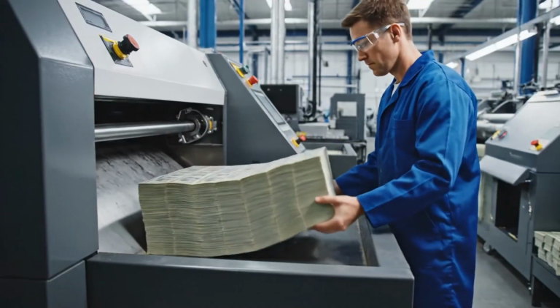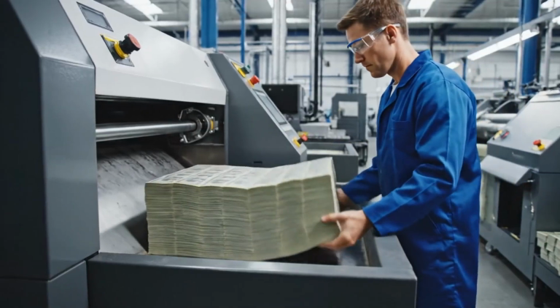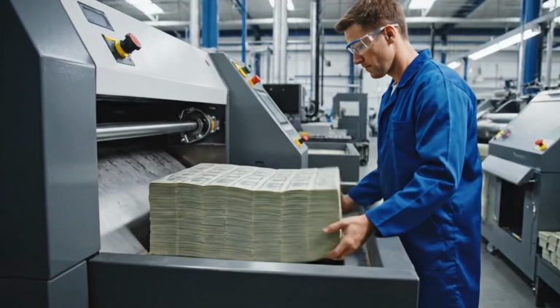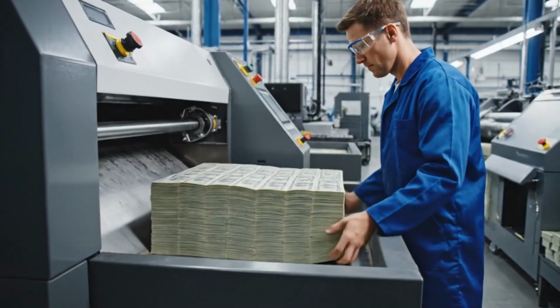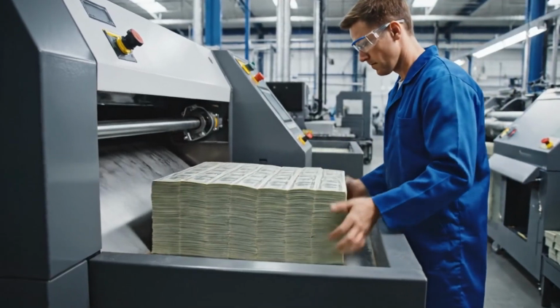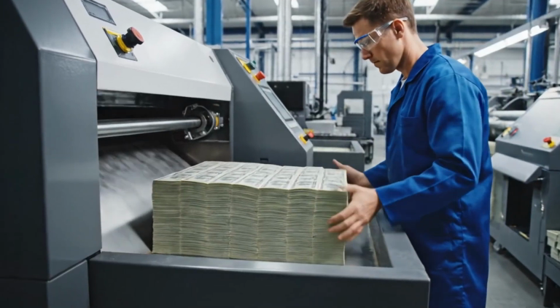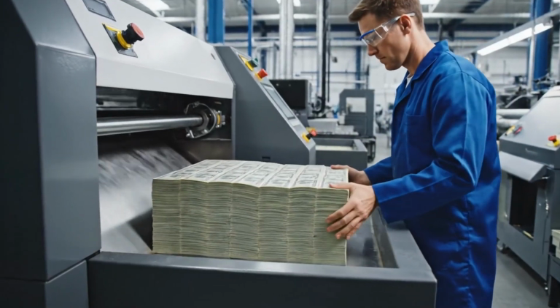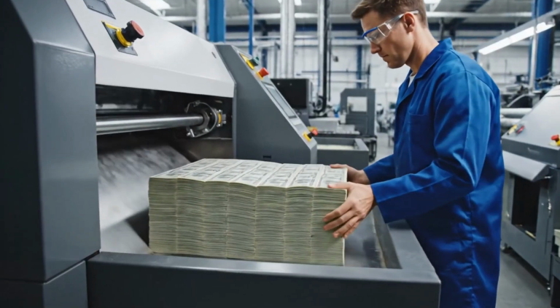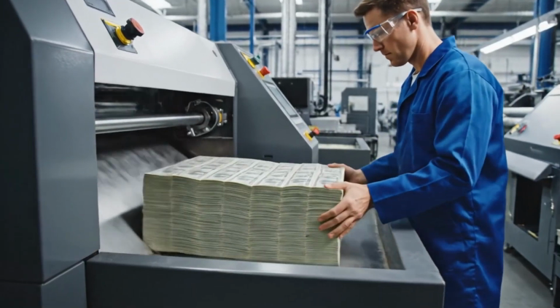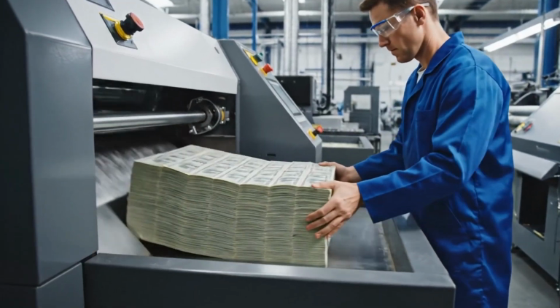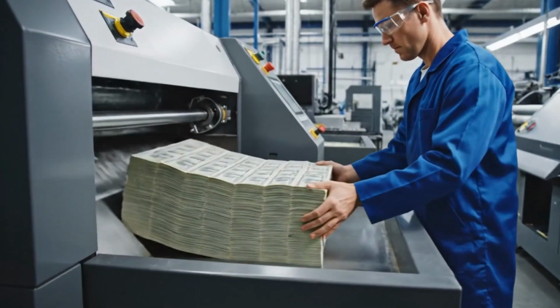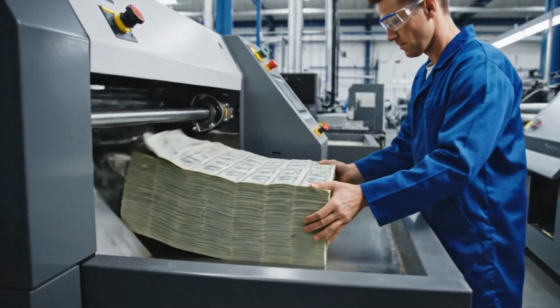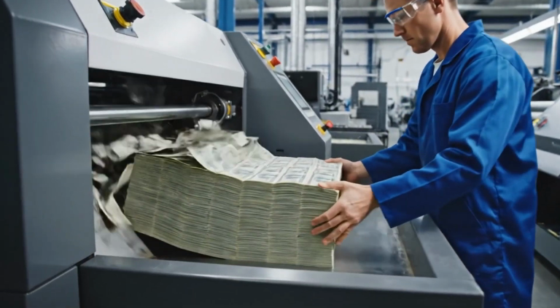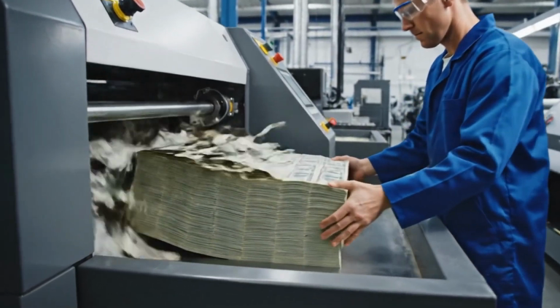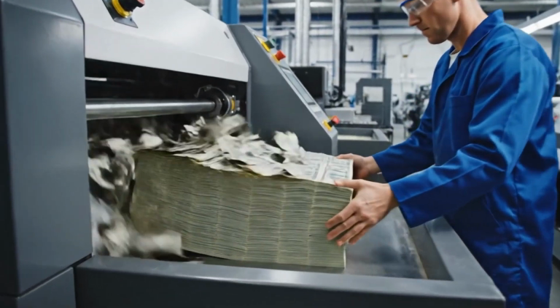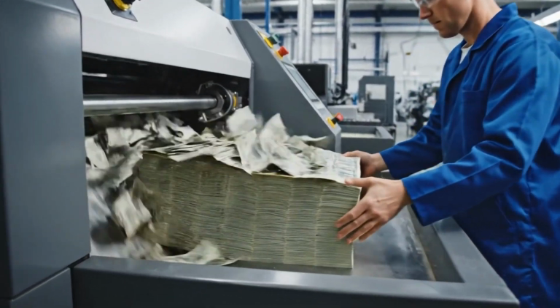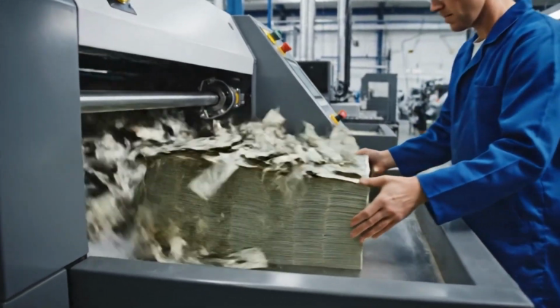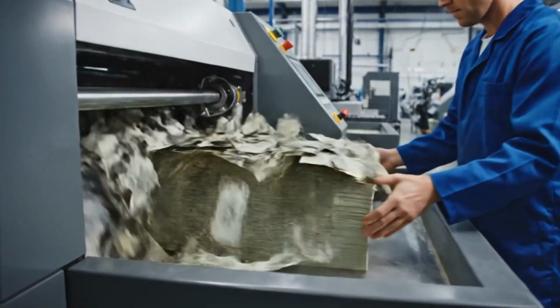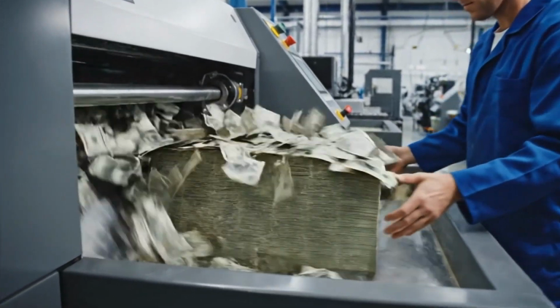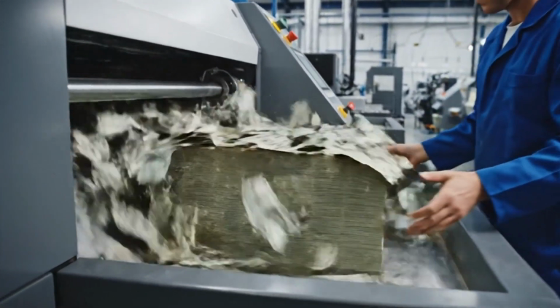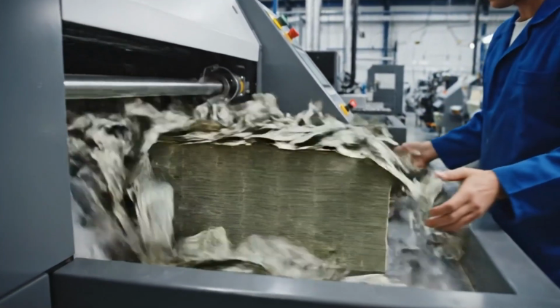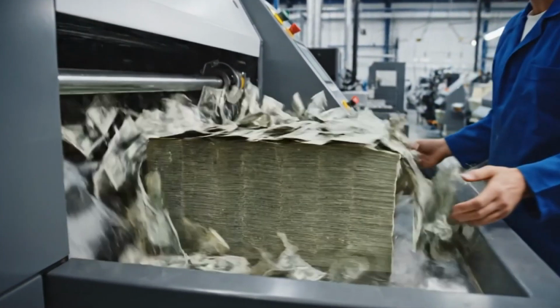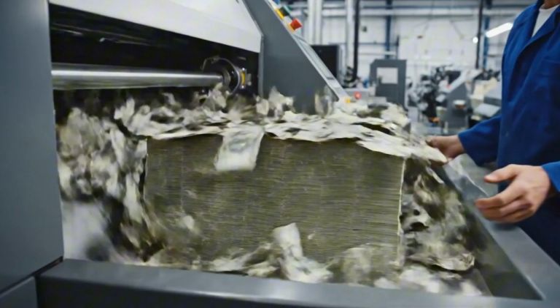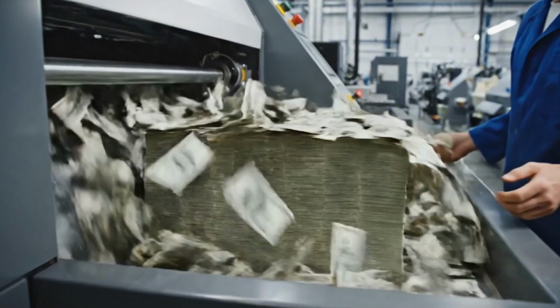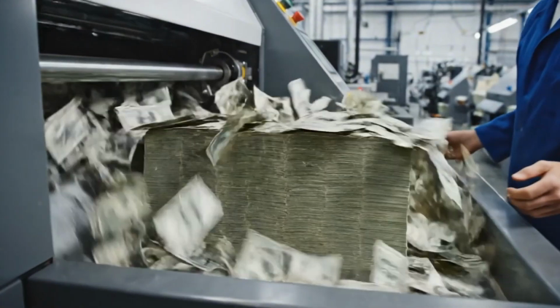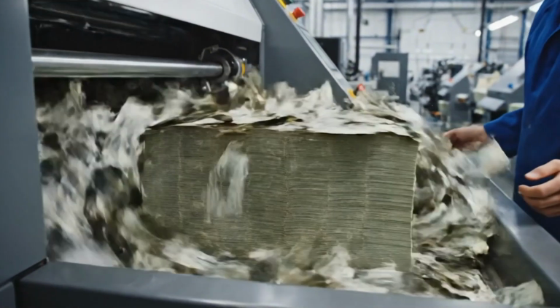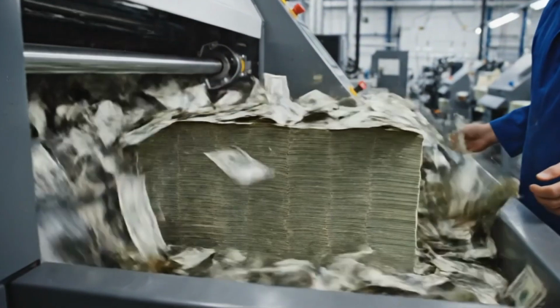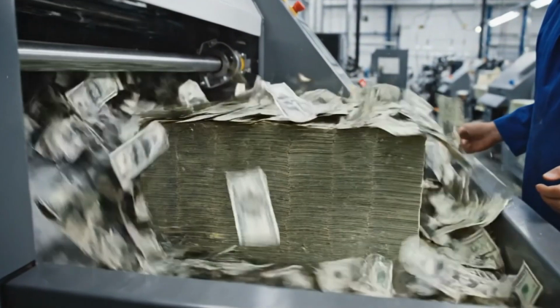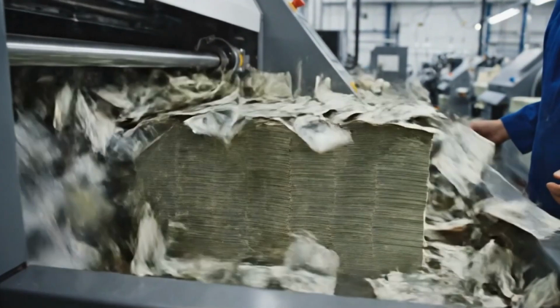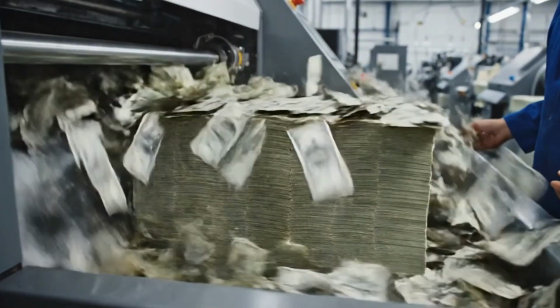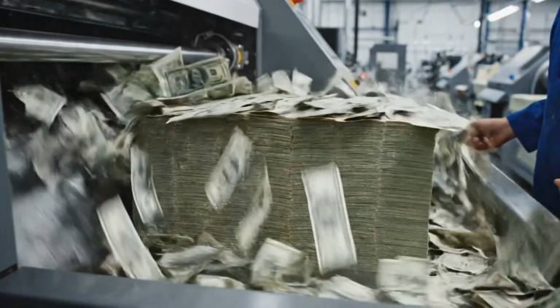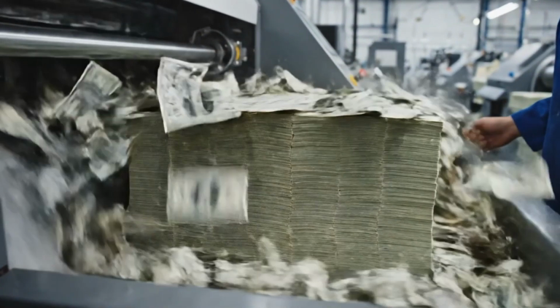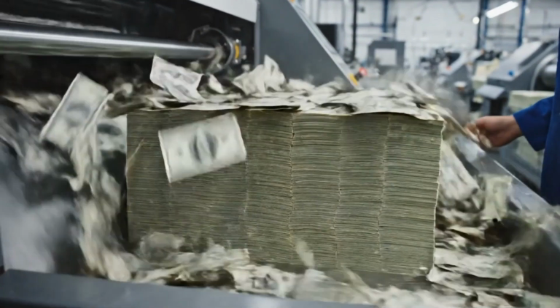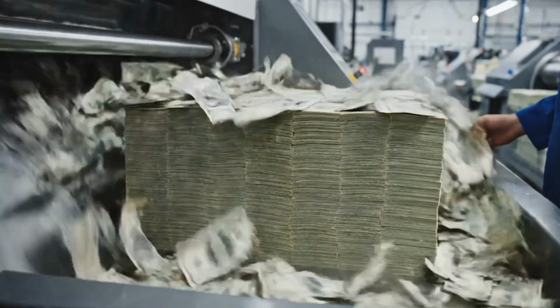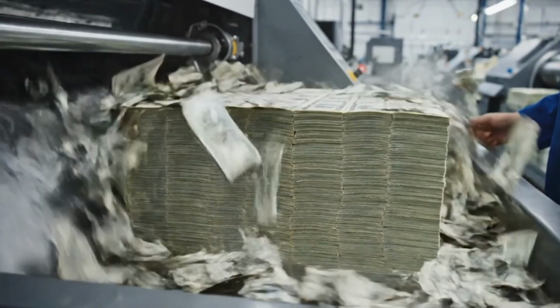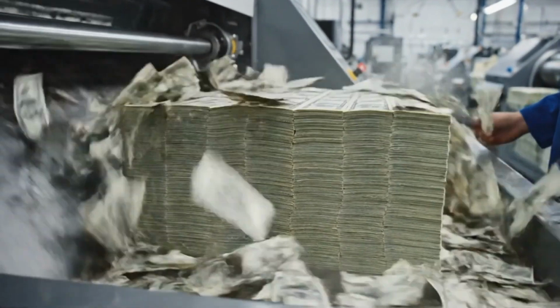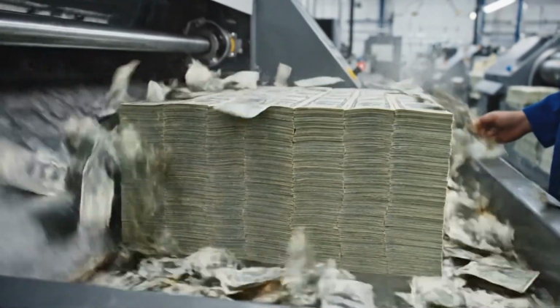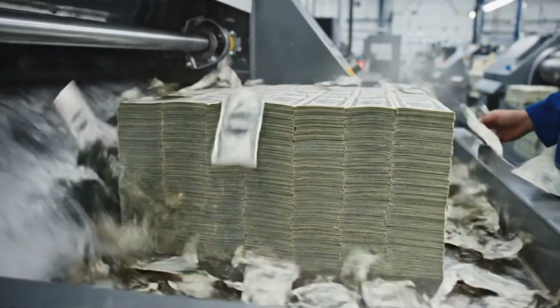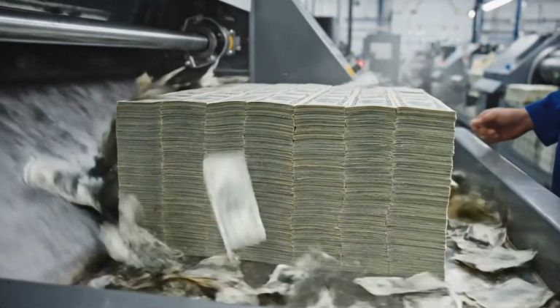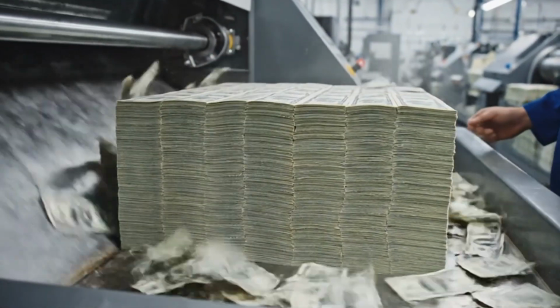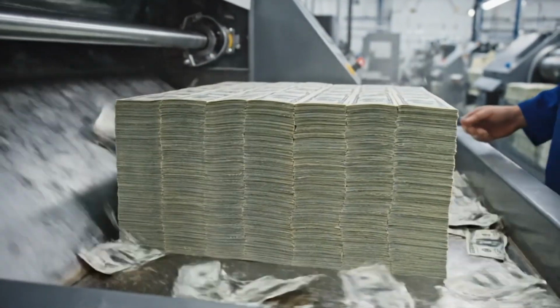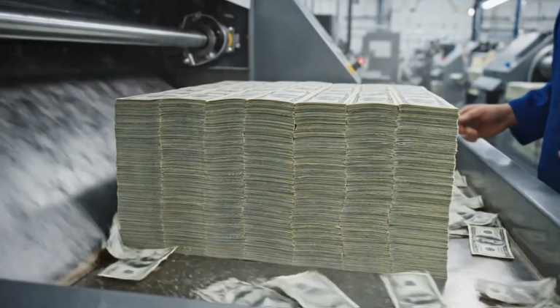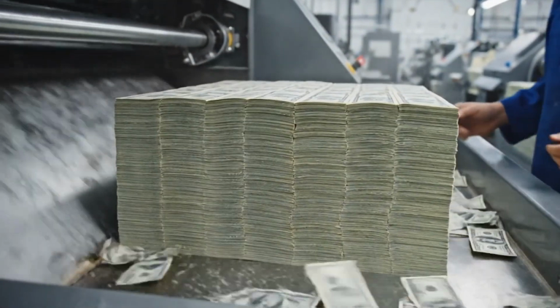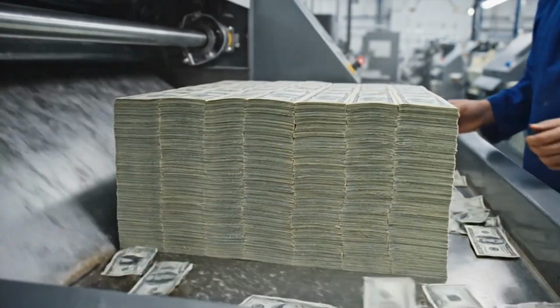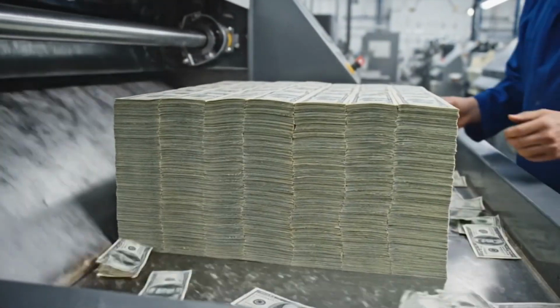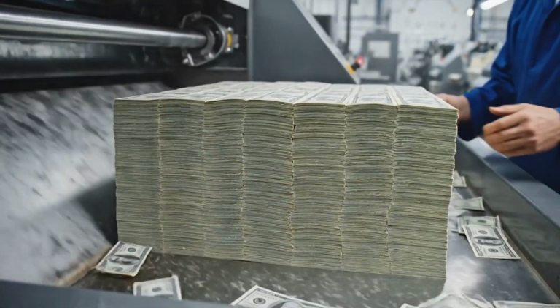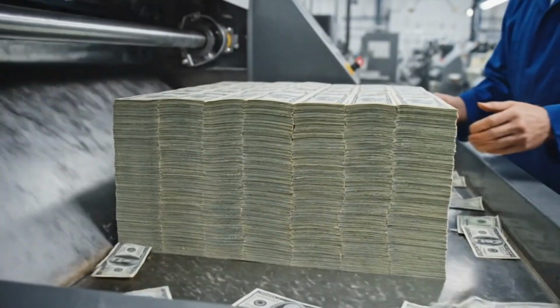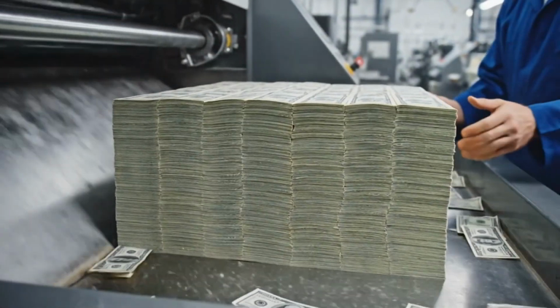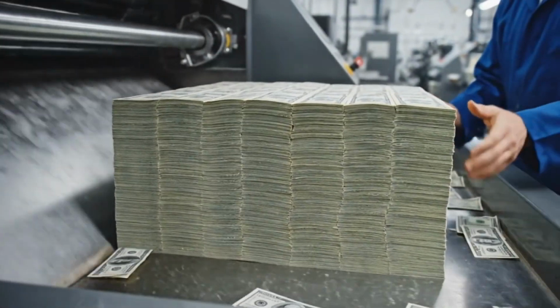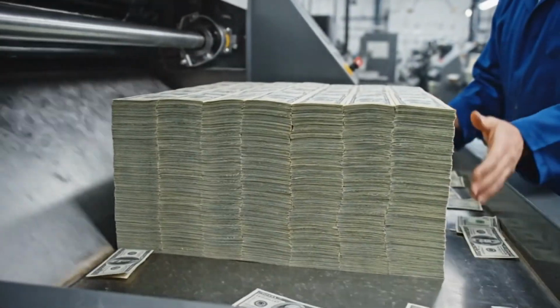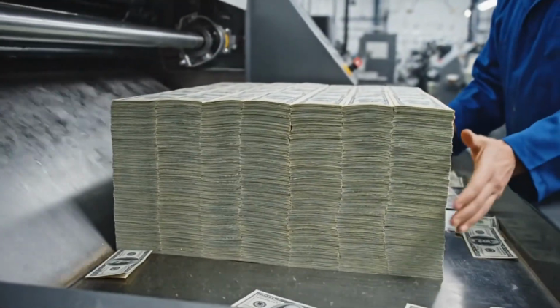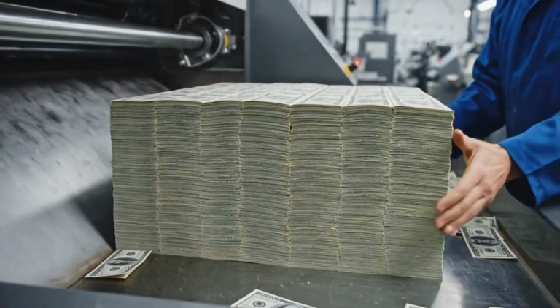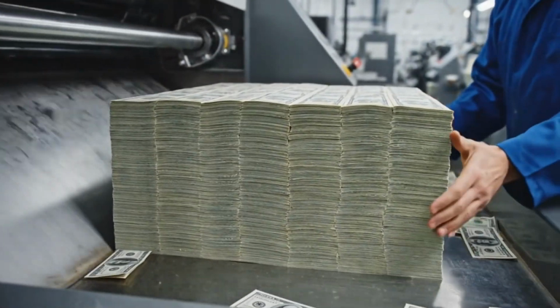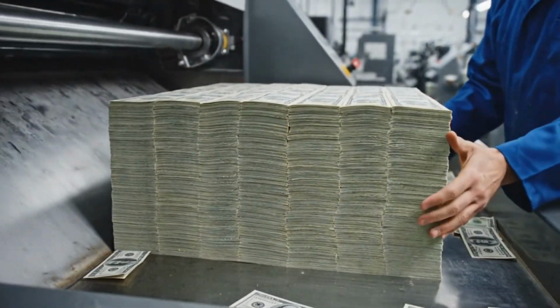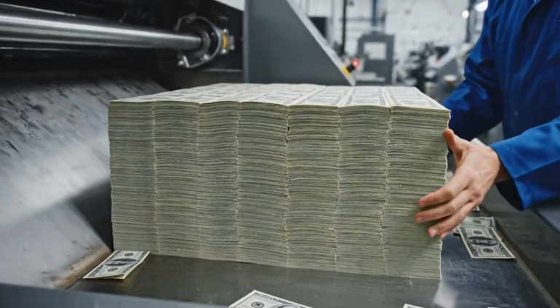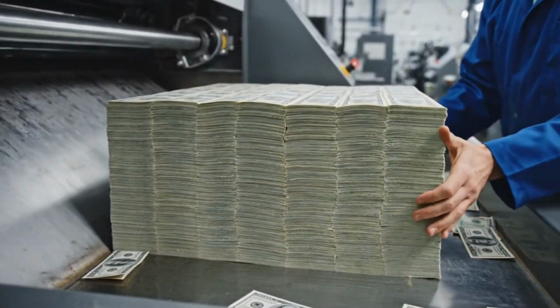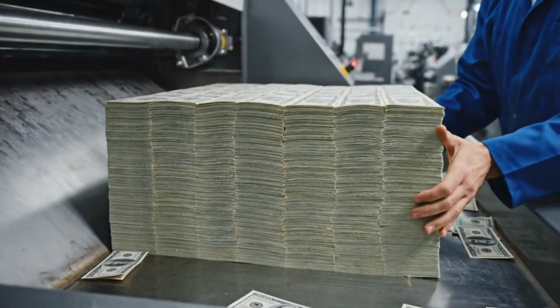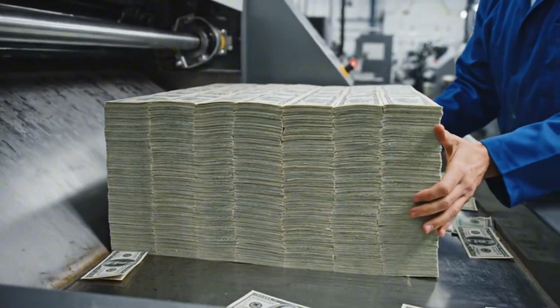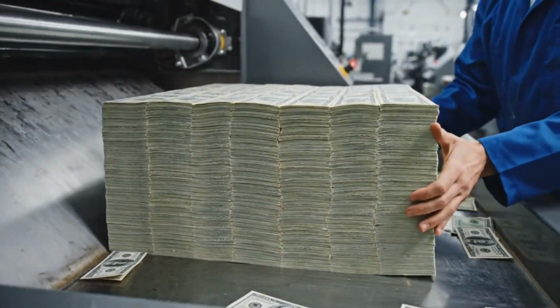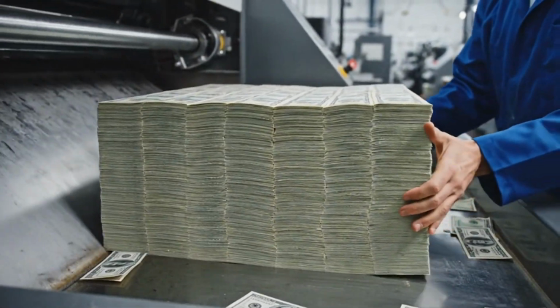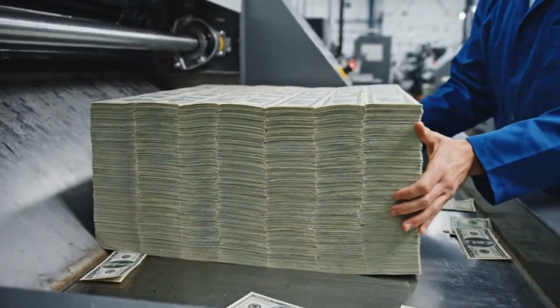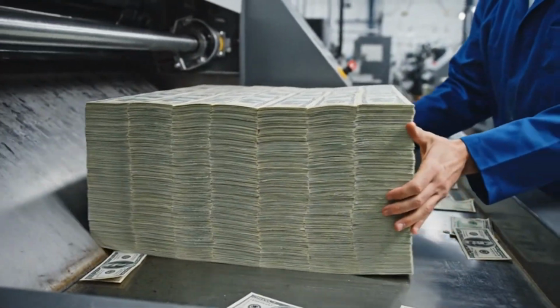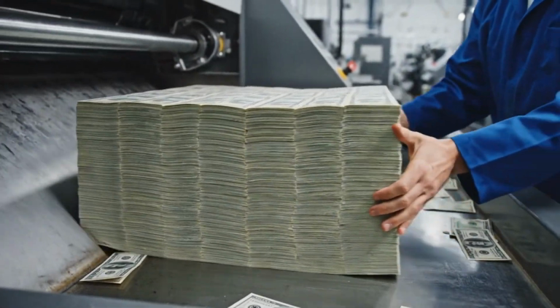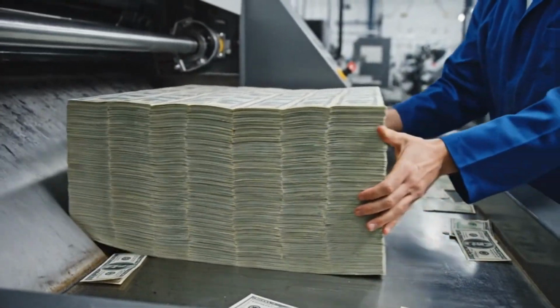Vibrating air tables shake the stacks violently, using gravity to align every single sheet perfectly before the blade falls.